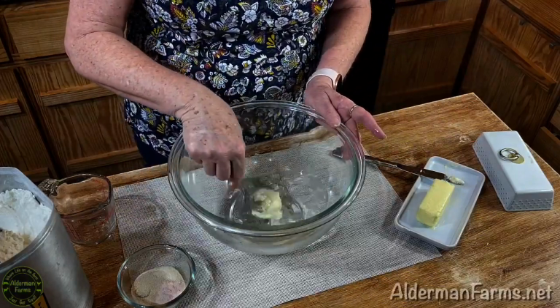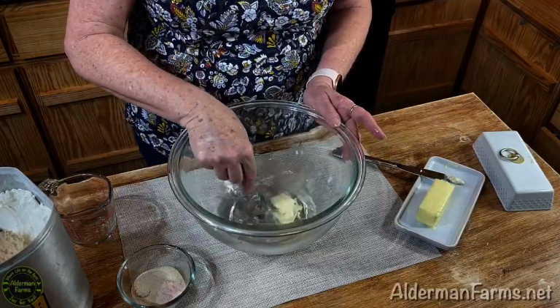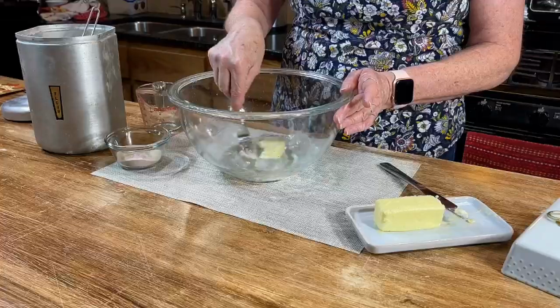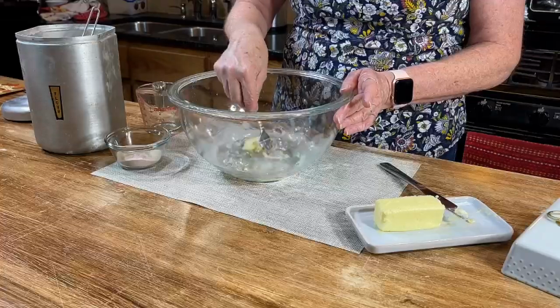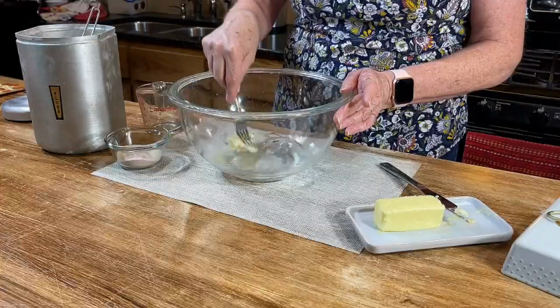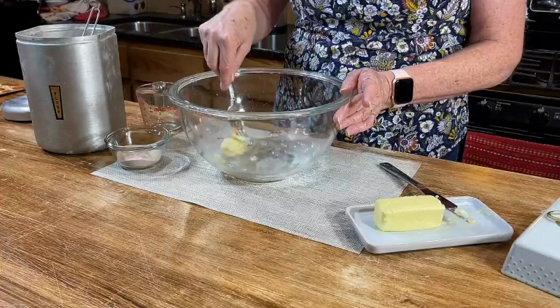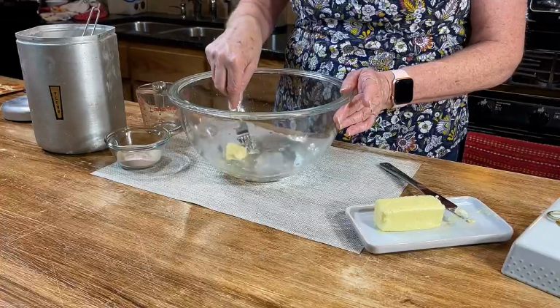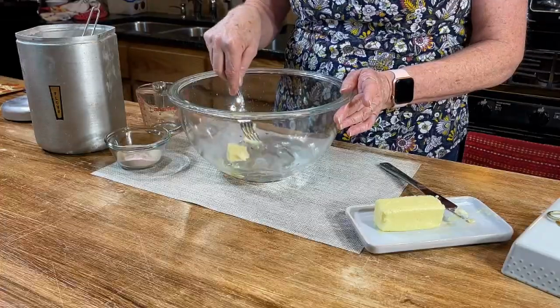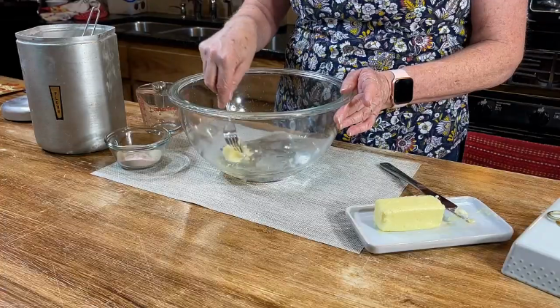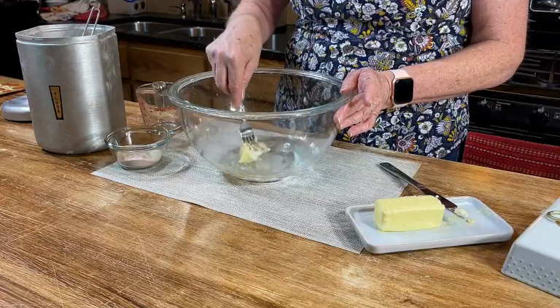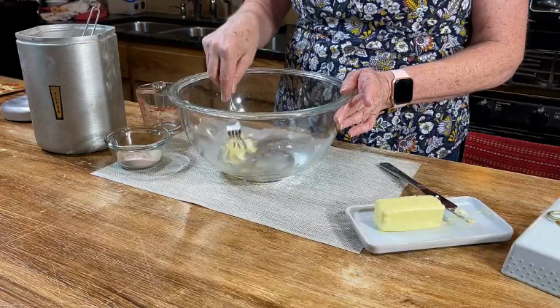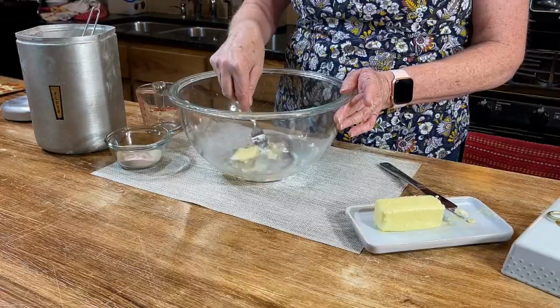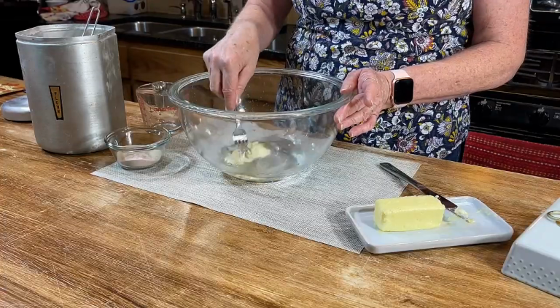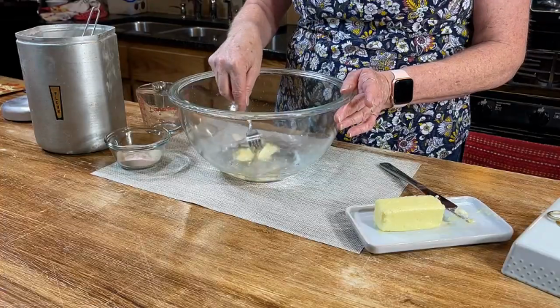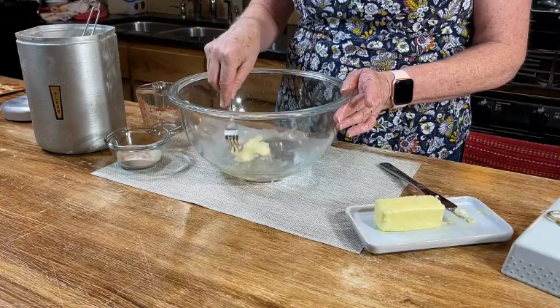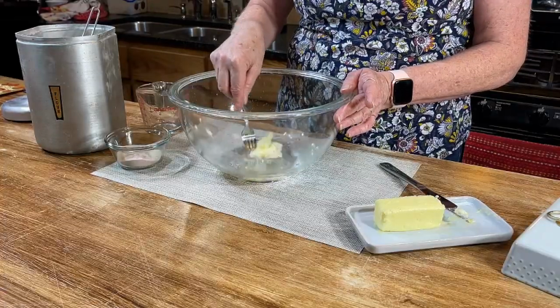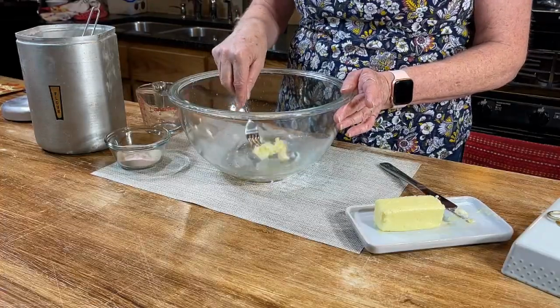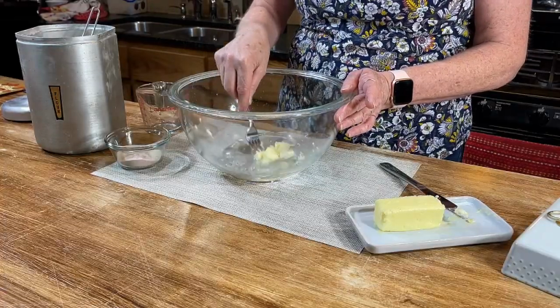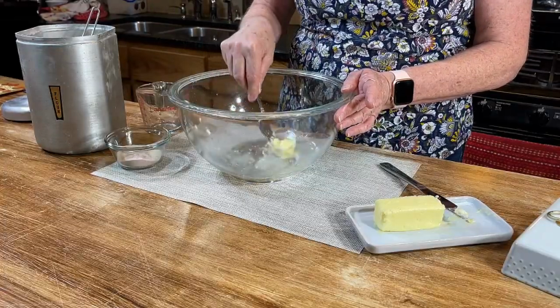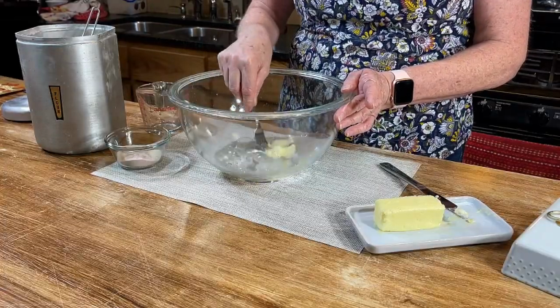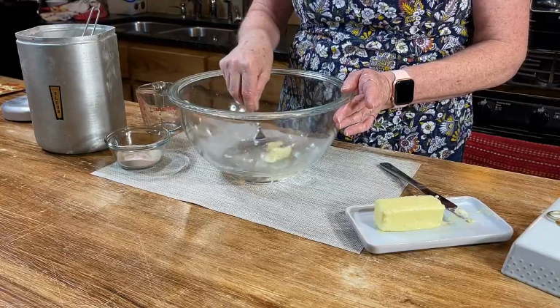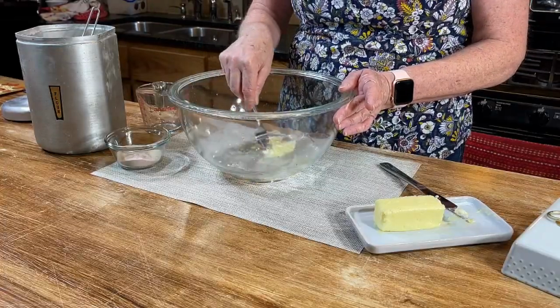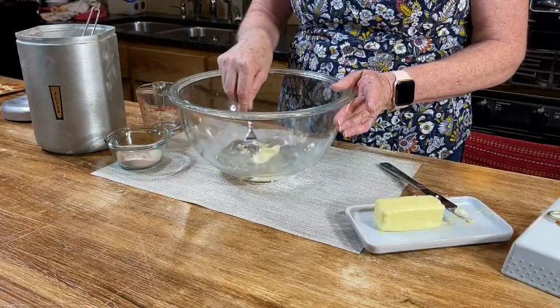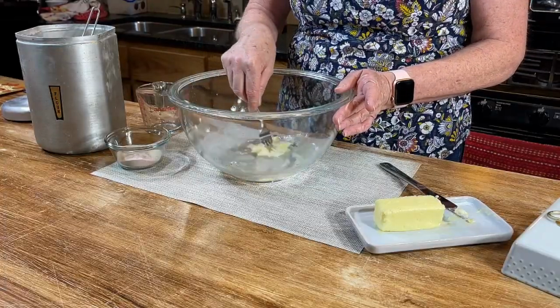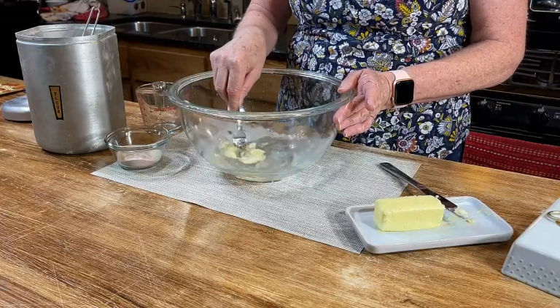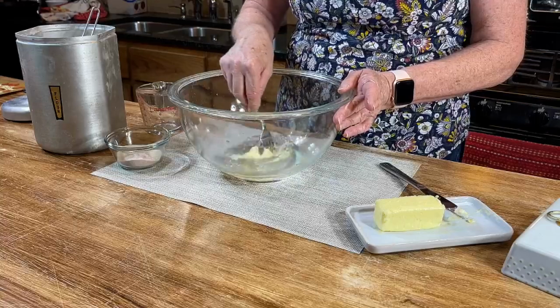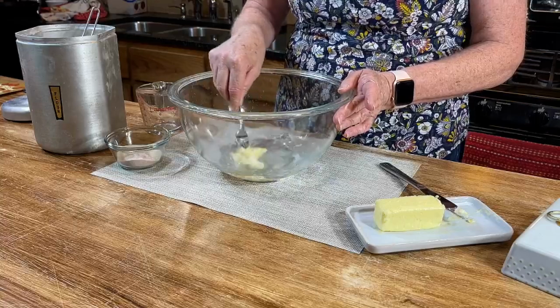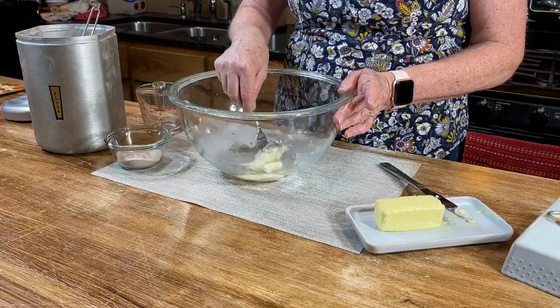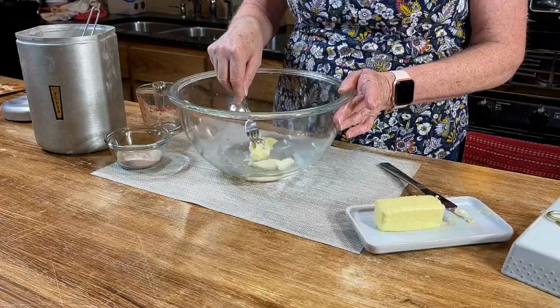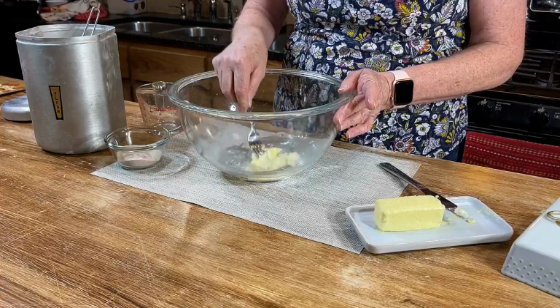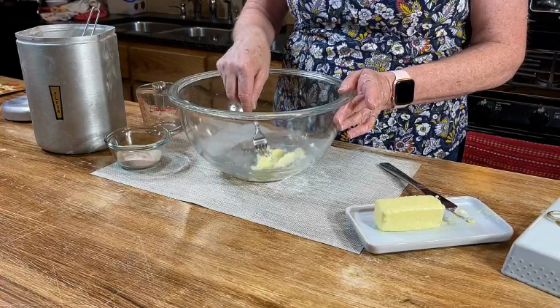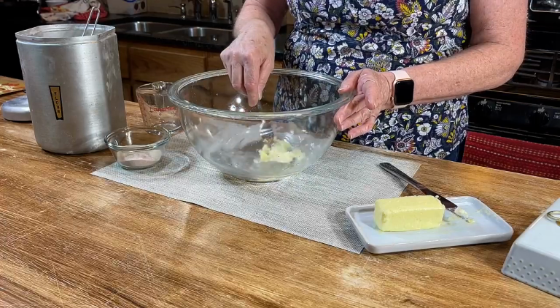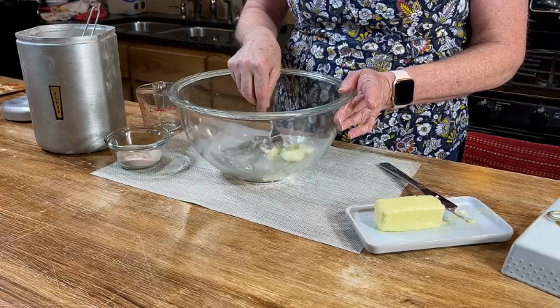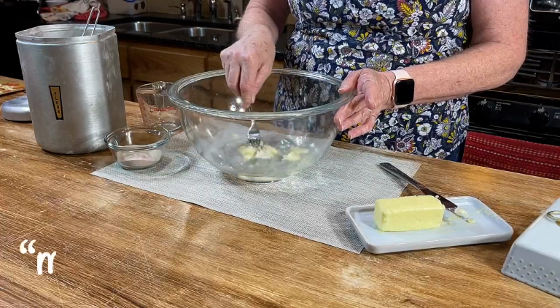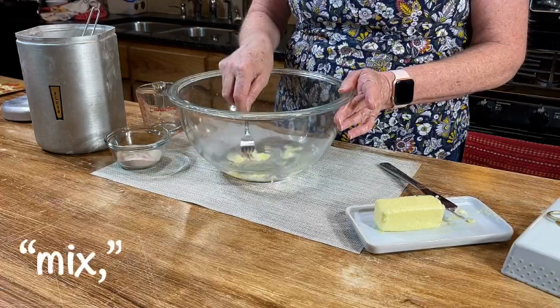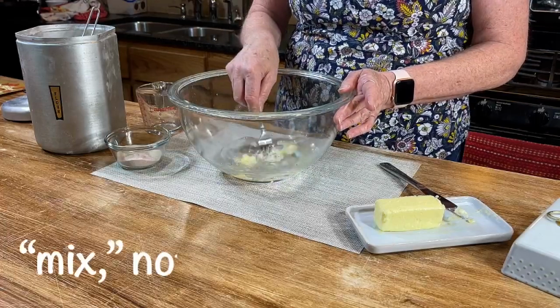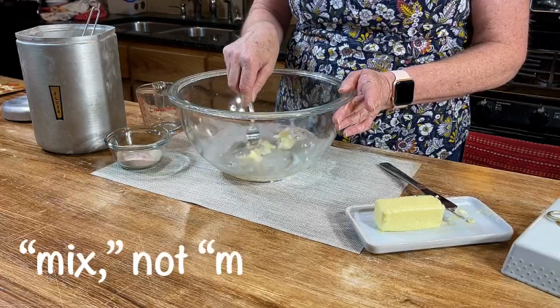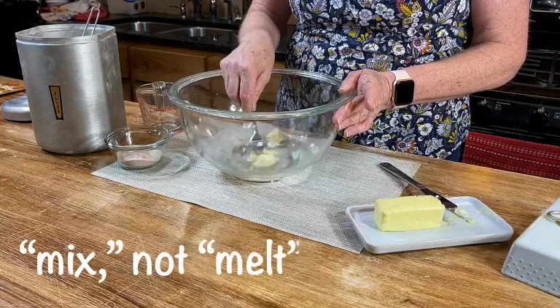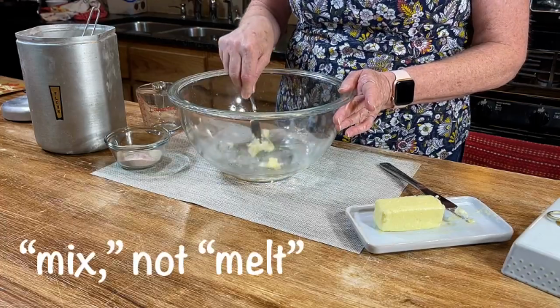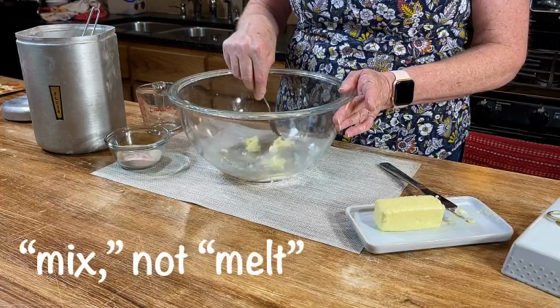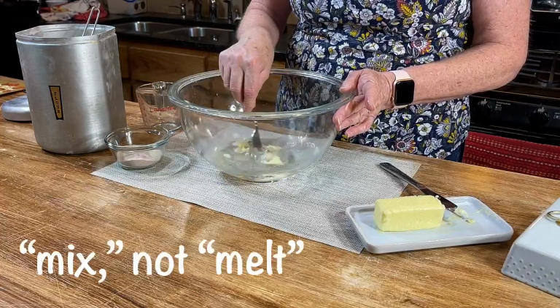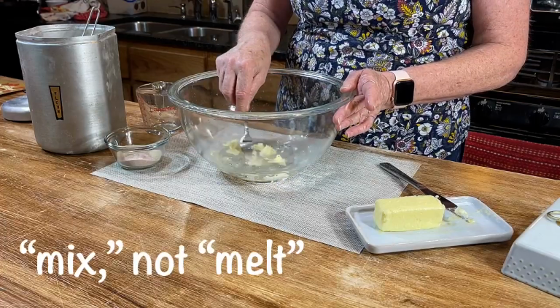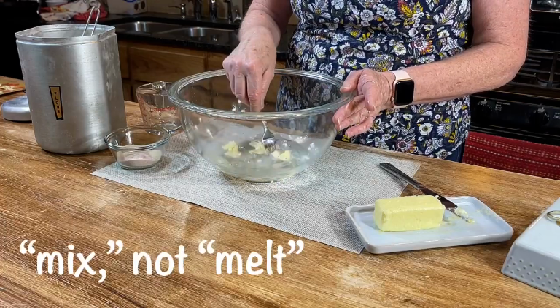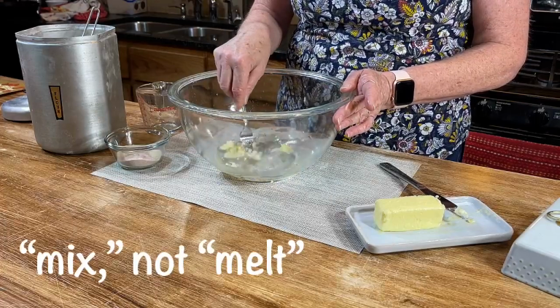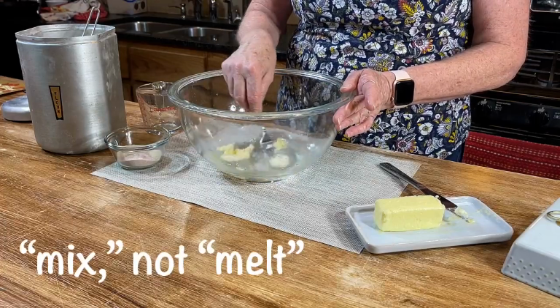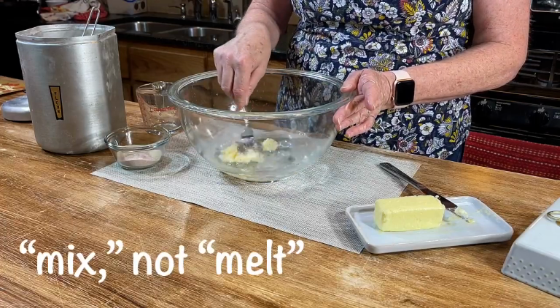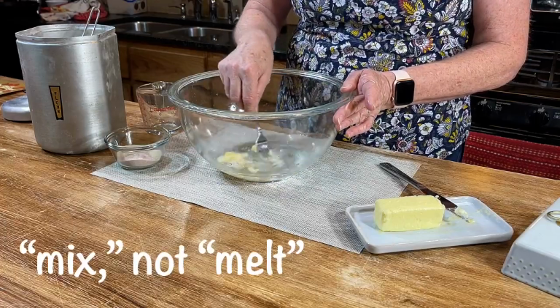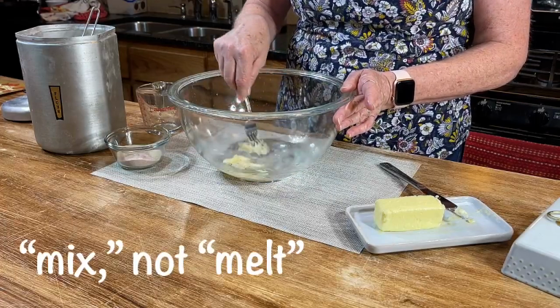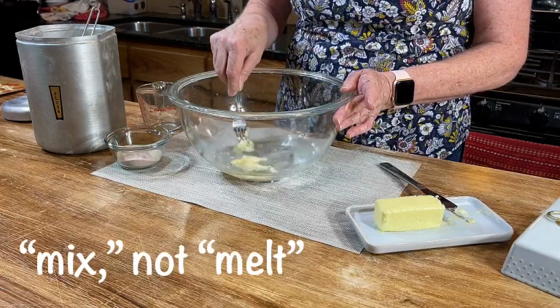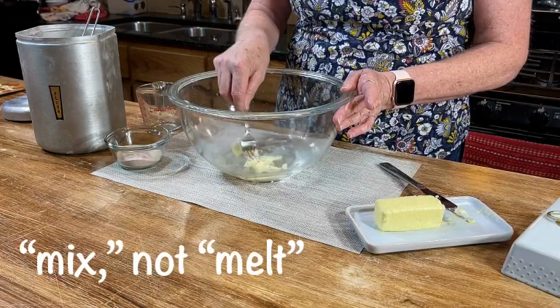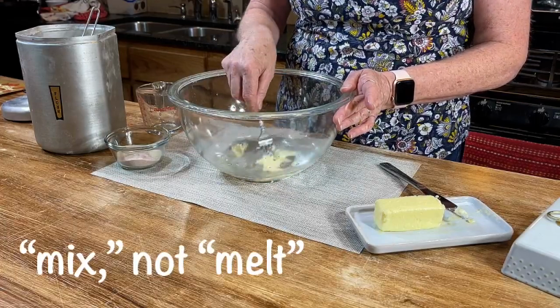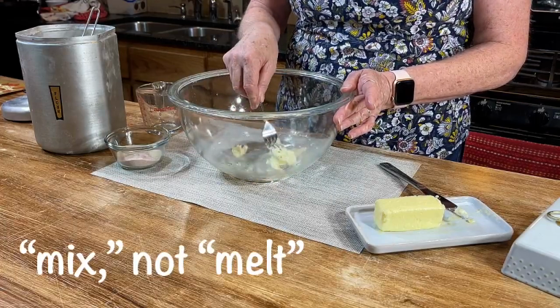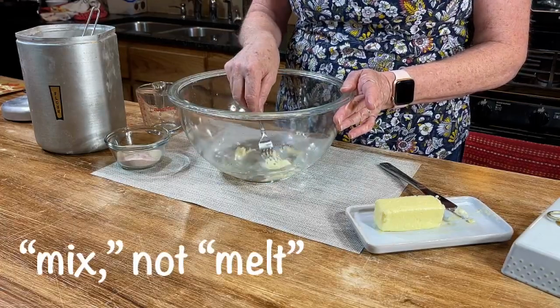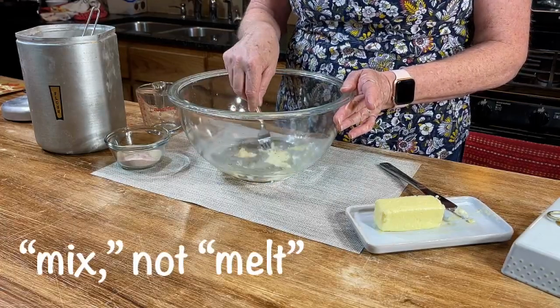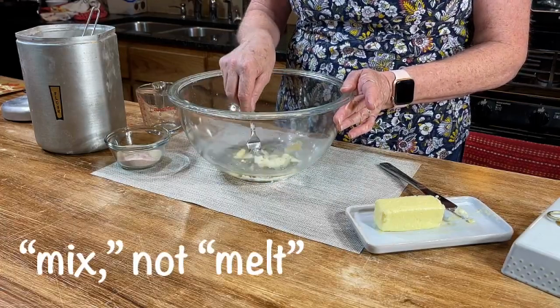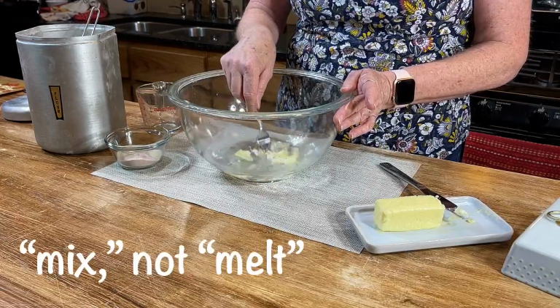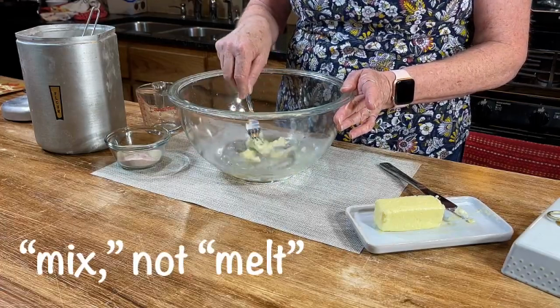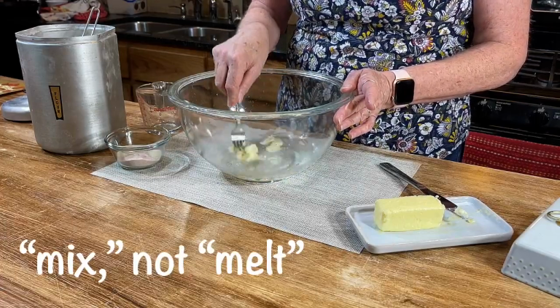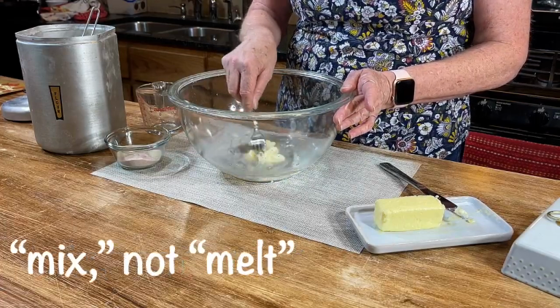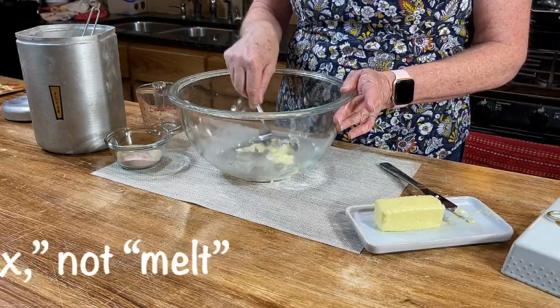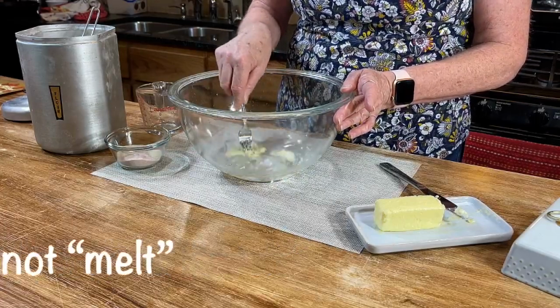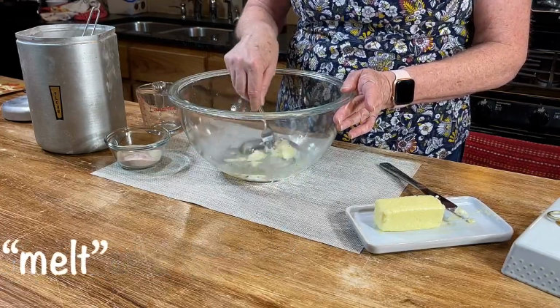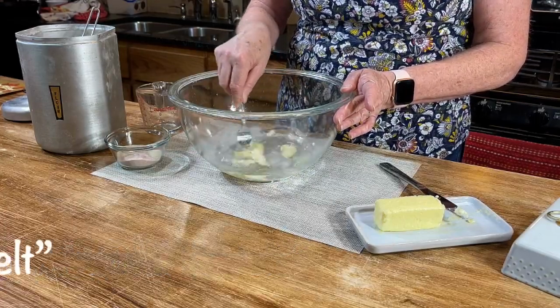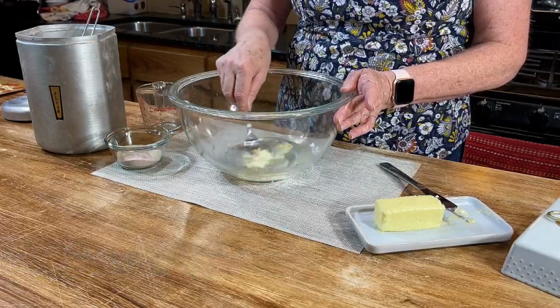Just mix that in a little bit. It may not totally melt, but that will happen when you add your flour.